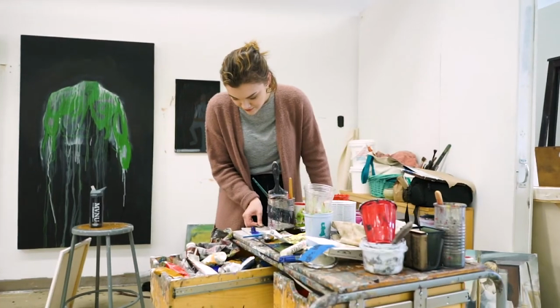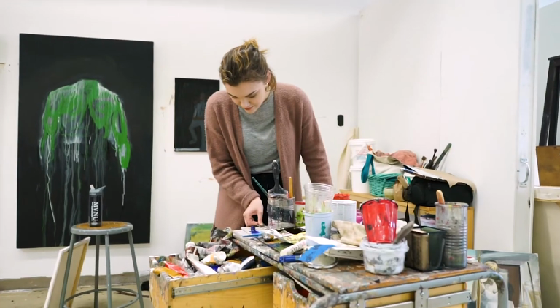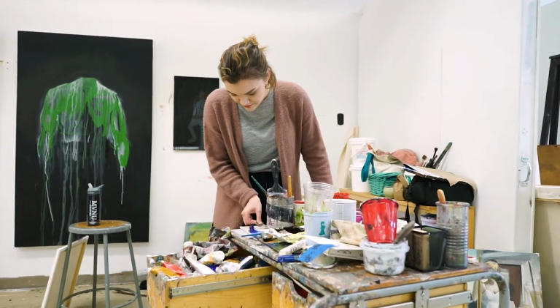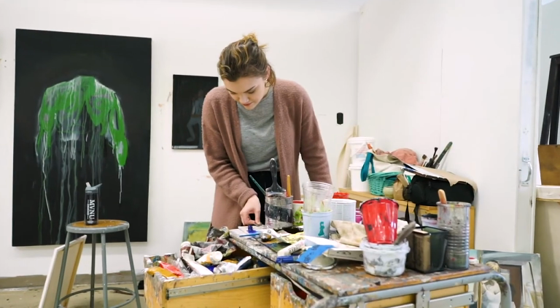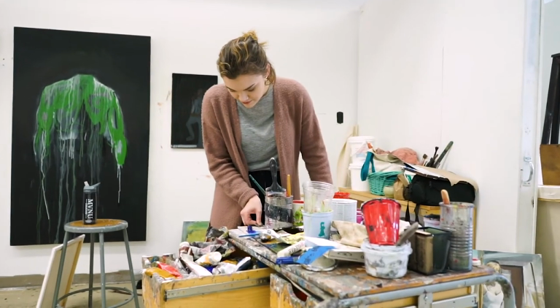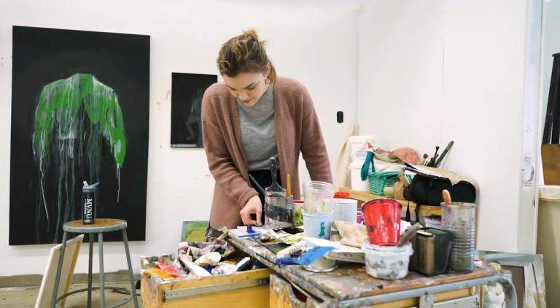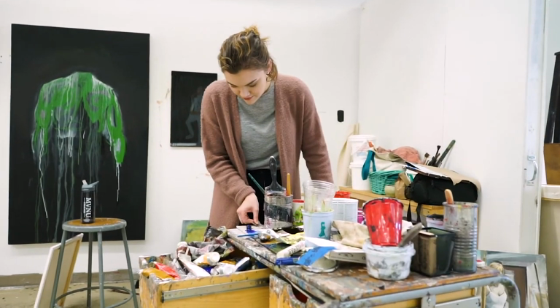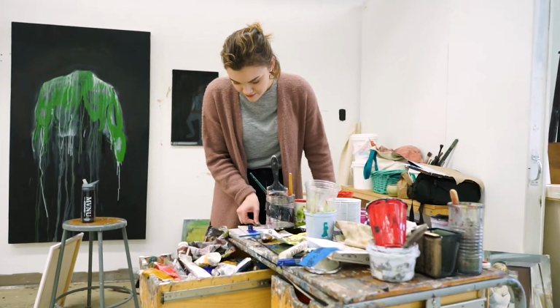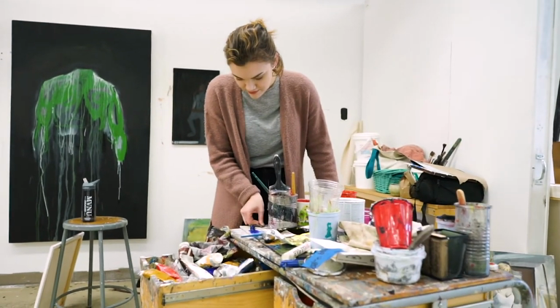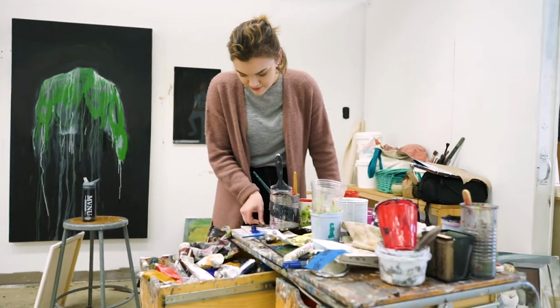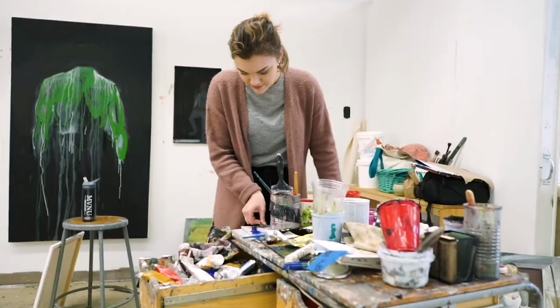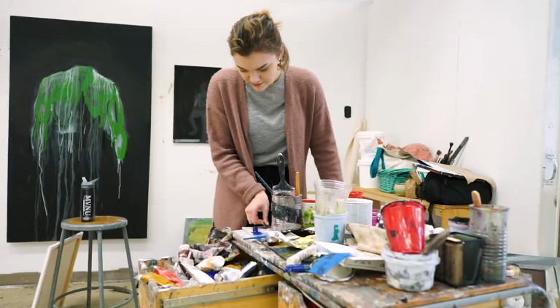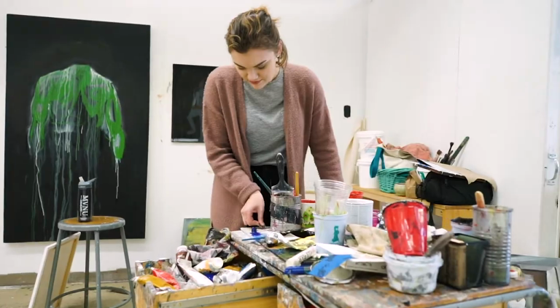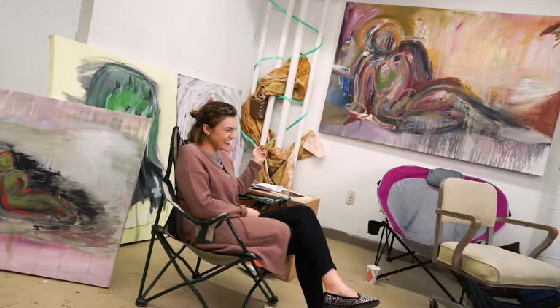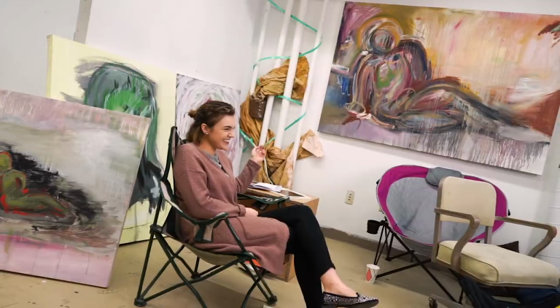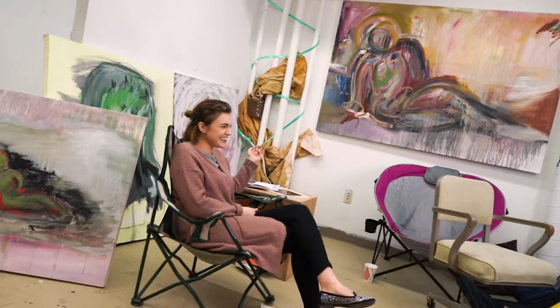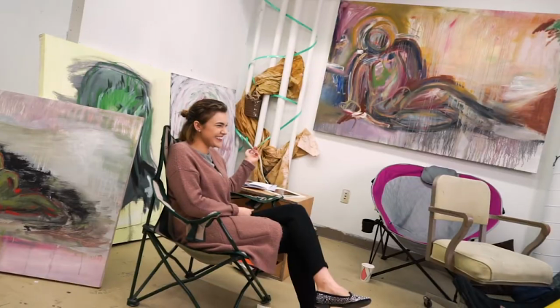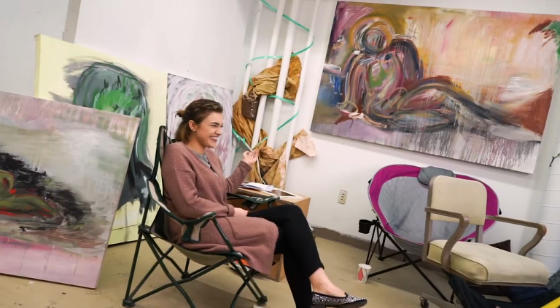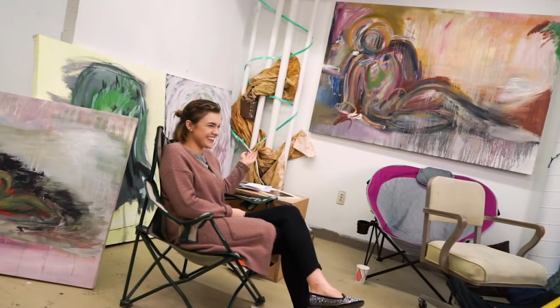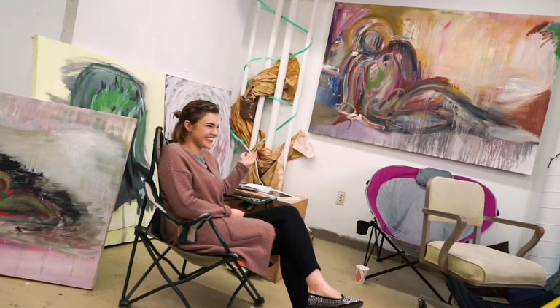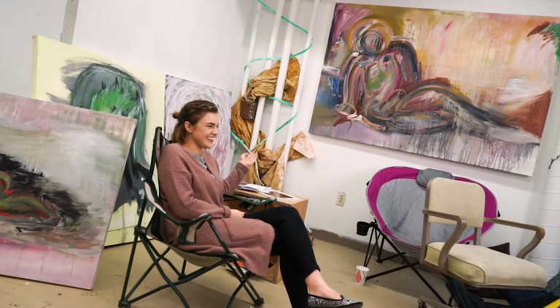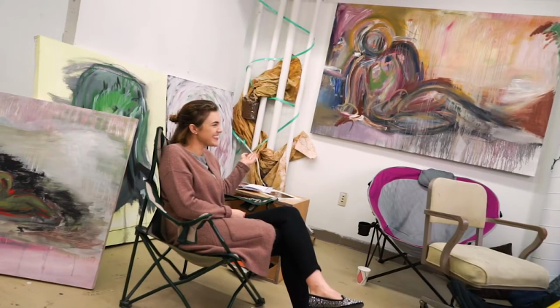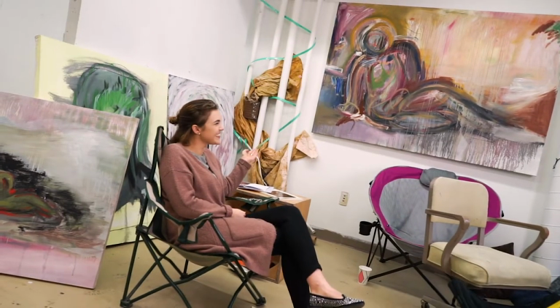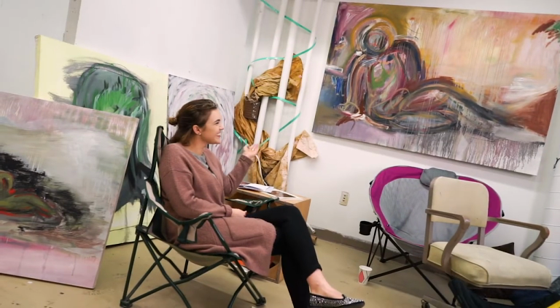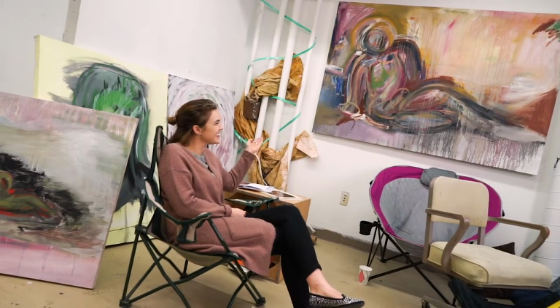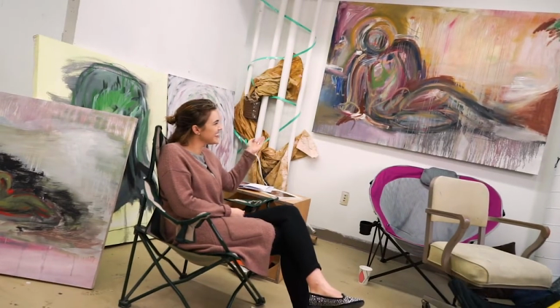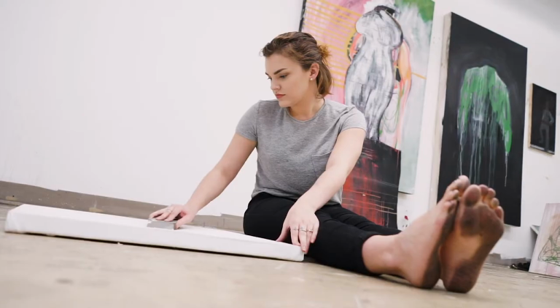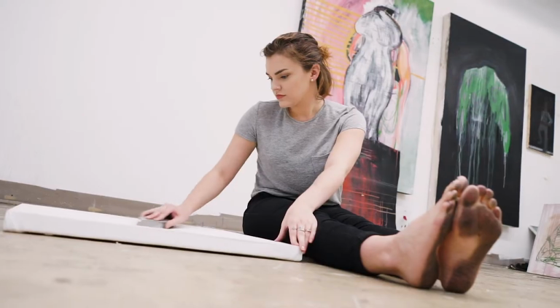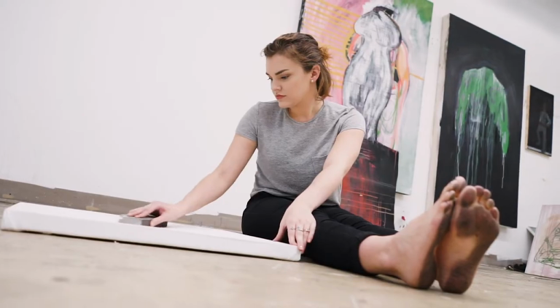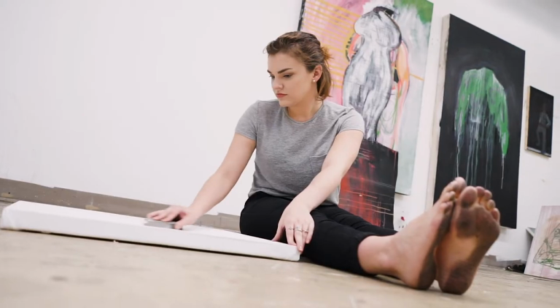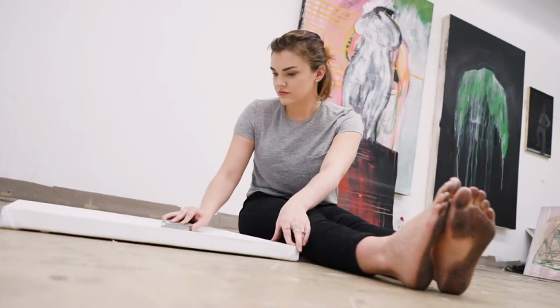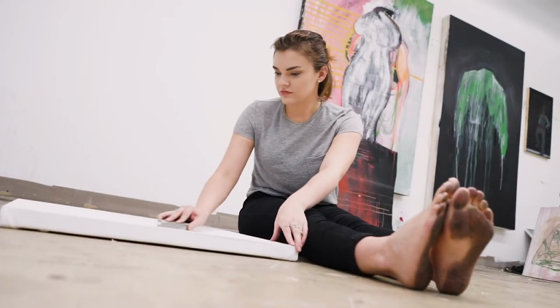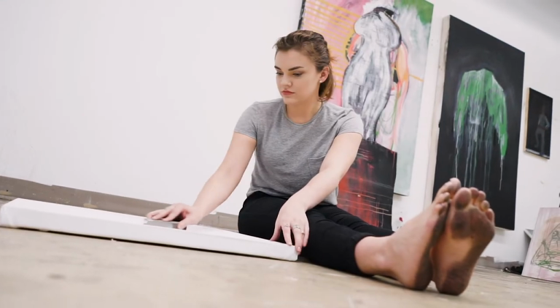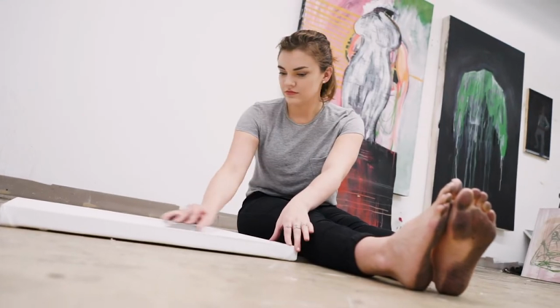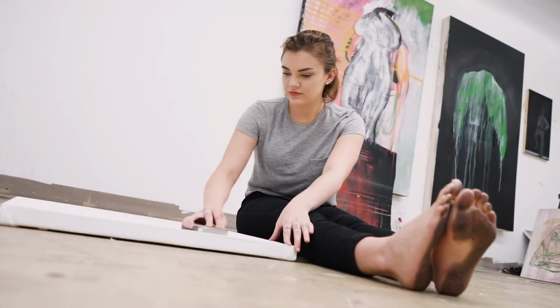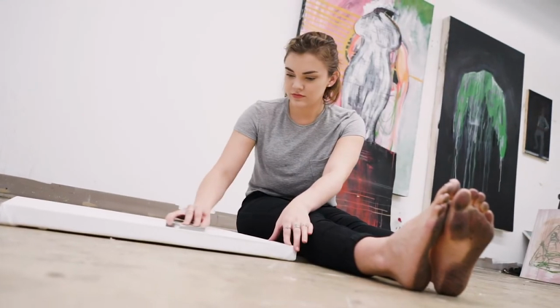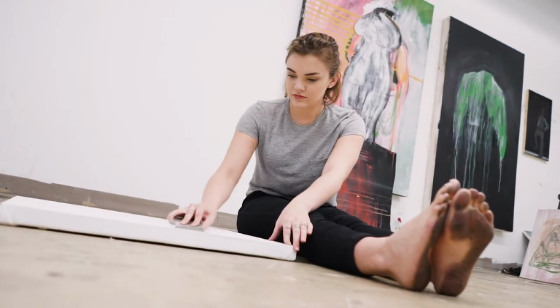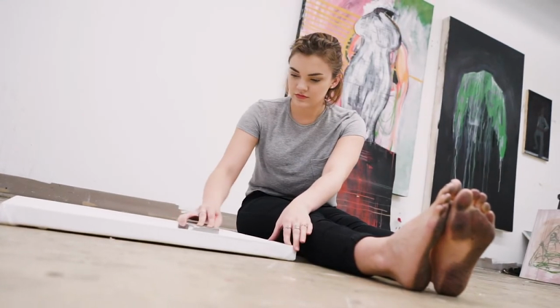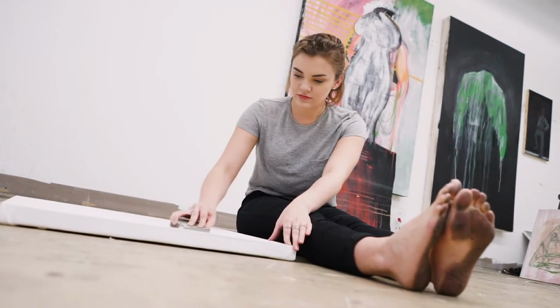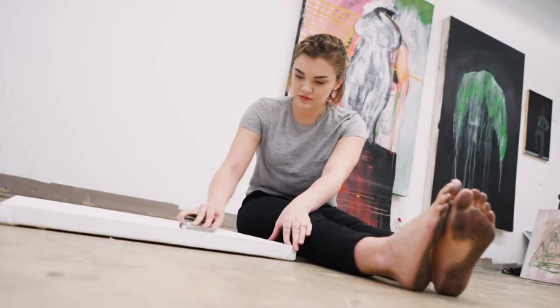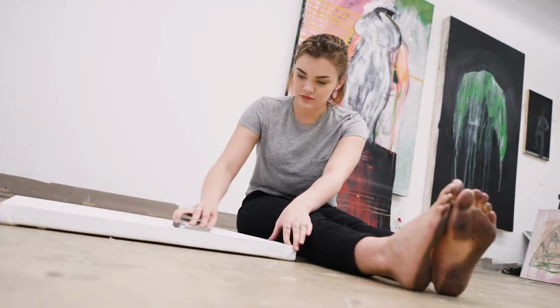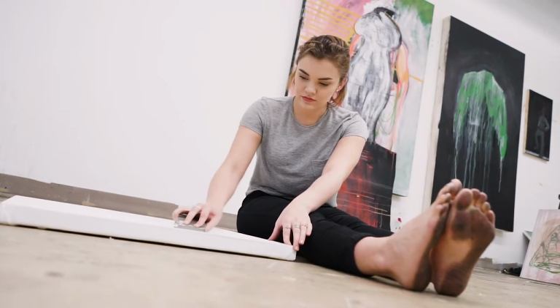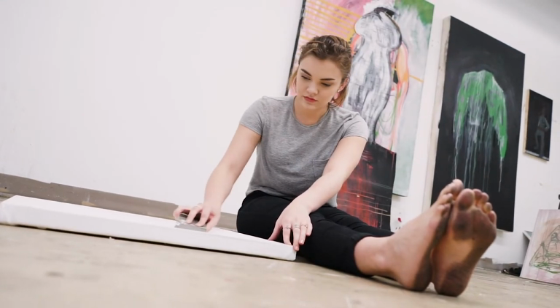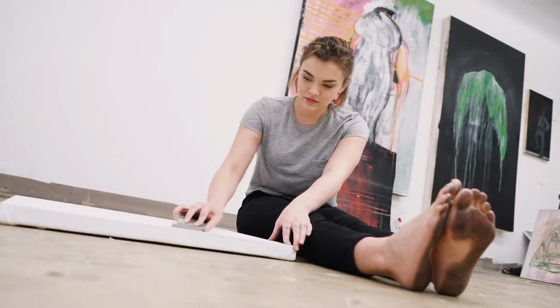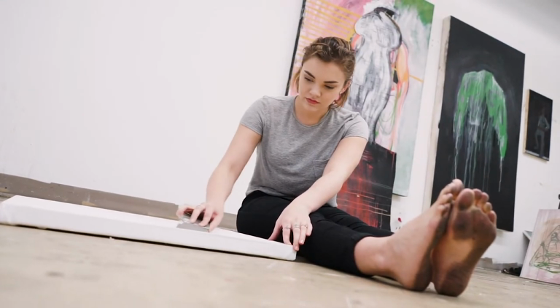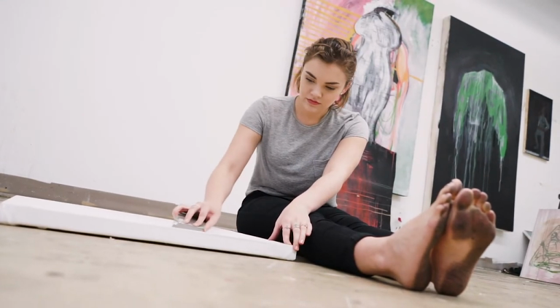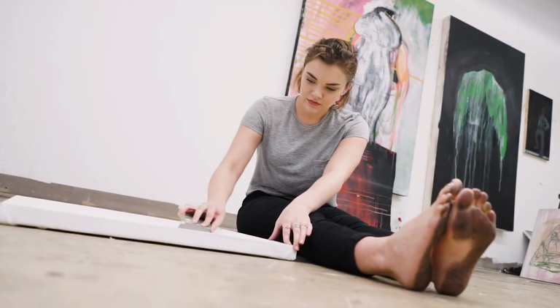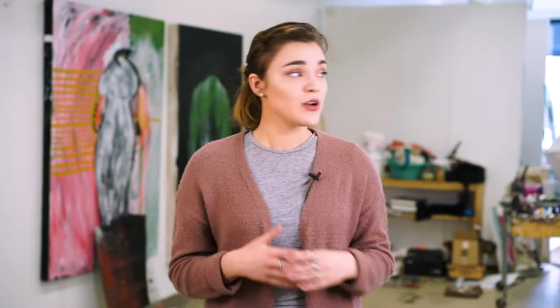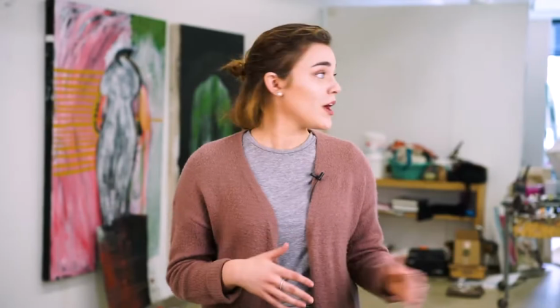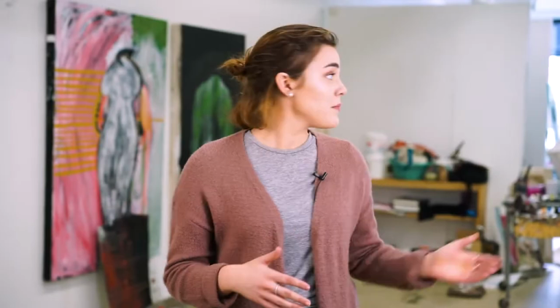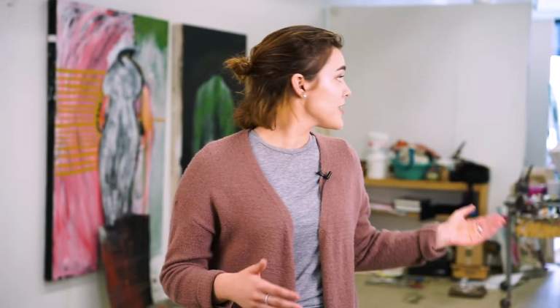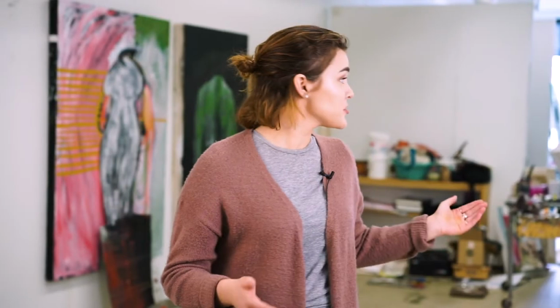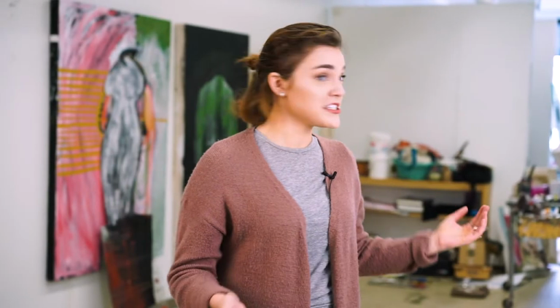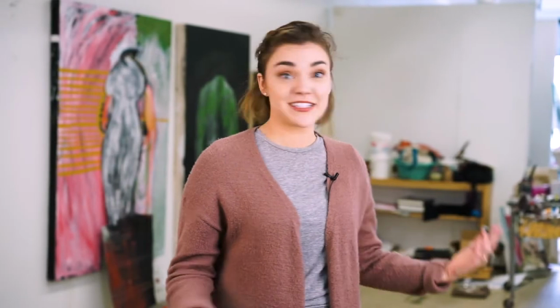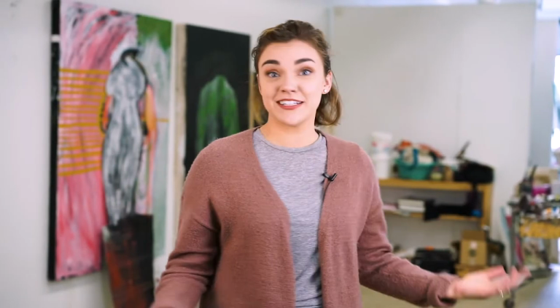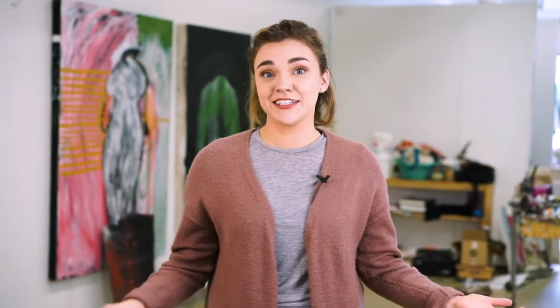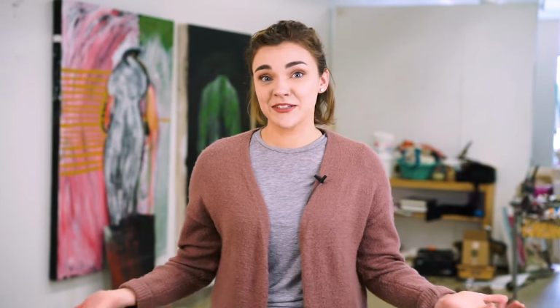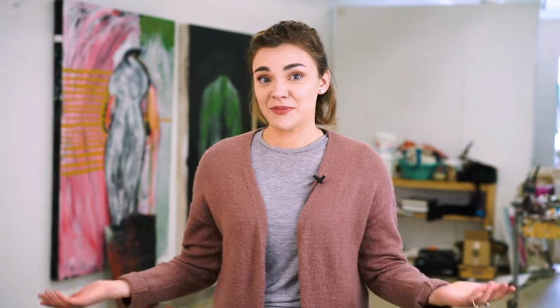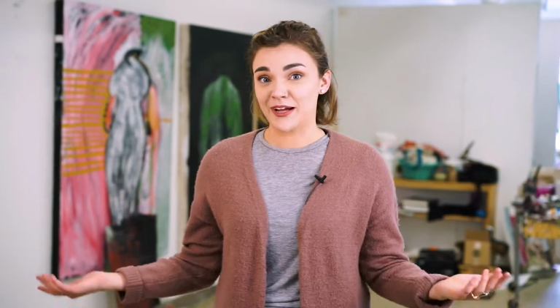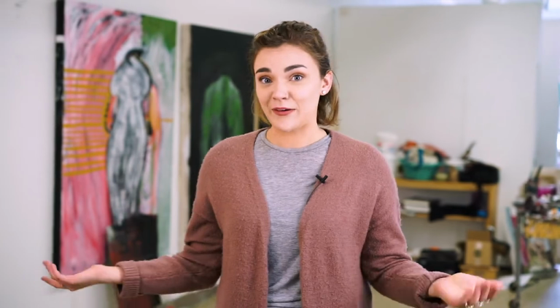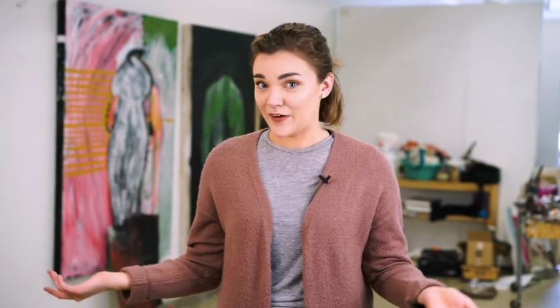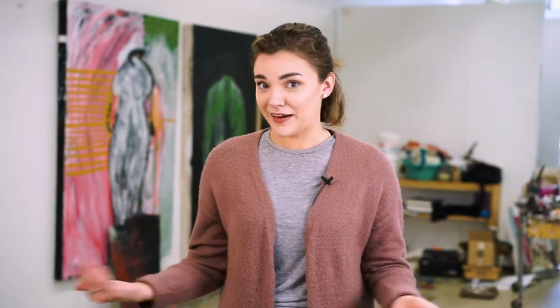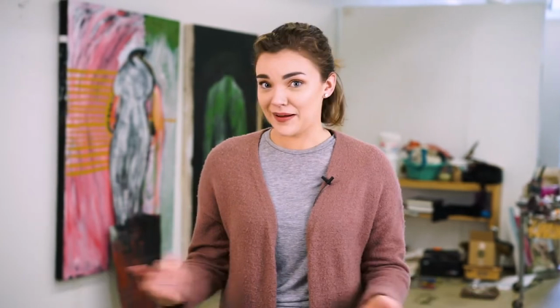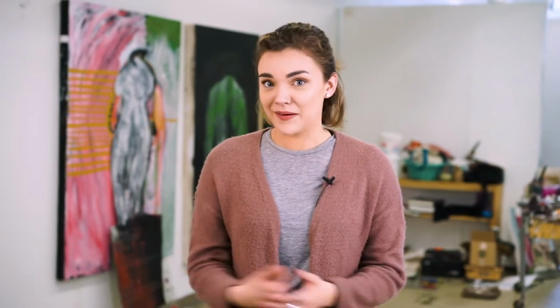The senior studios is a place that is designed just for the seniors of fine art majors. I'm actually standing in mine right now.